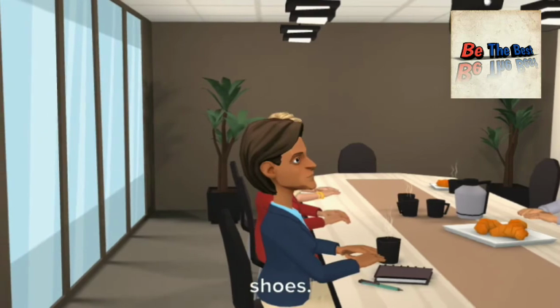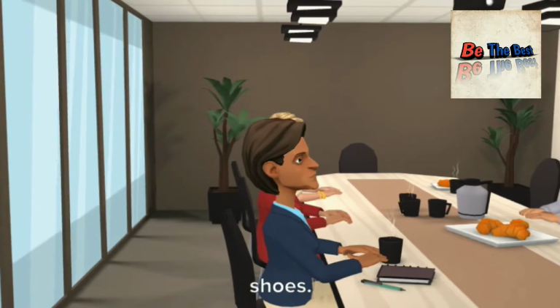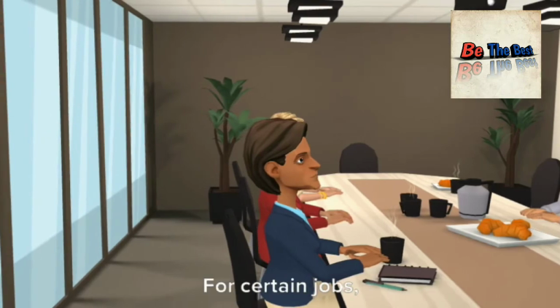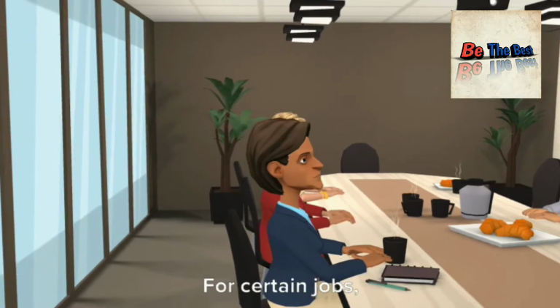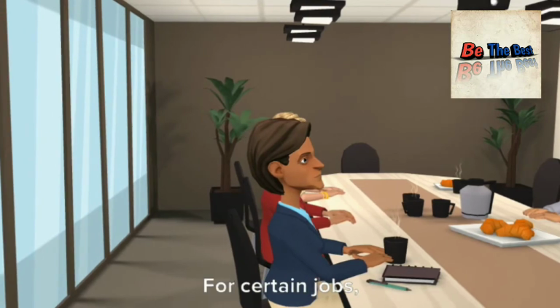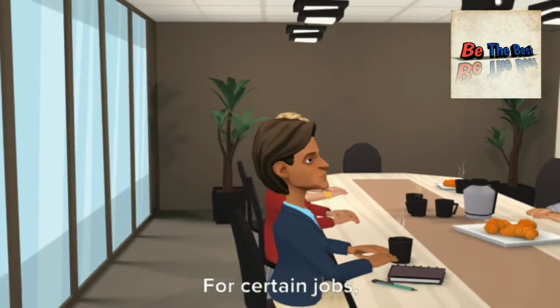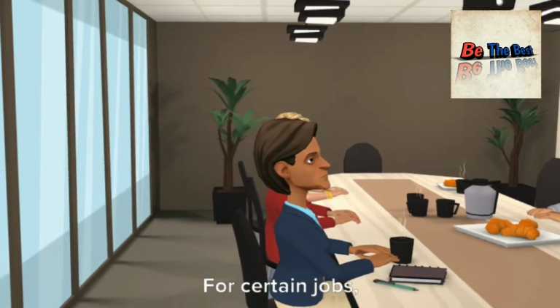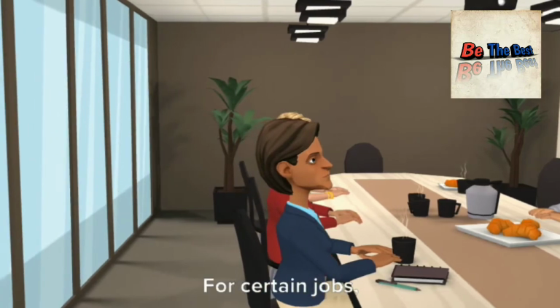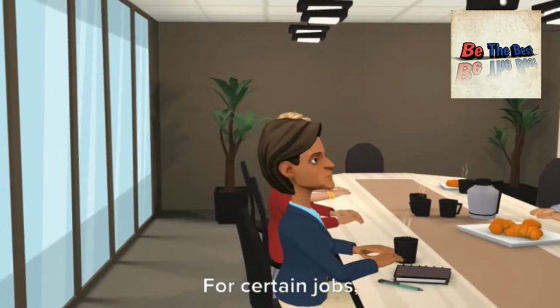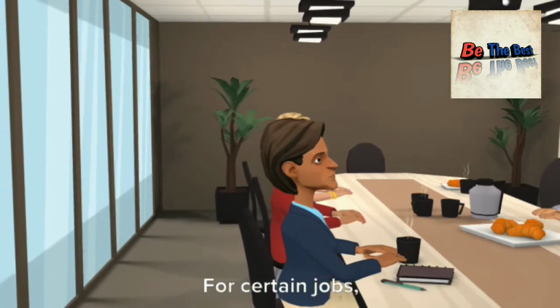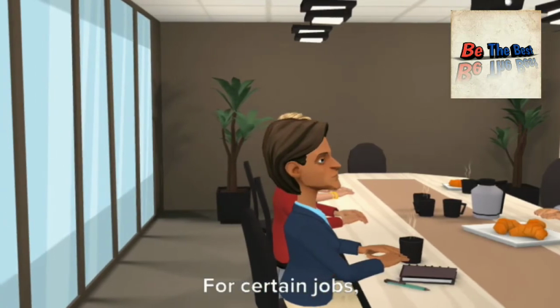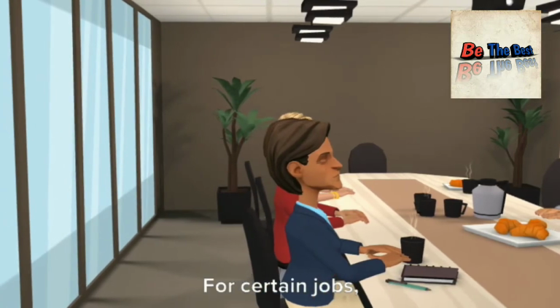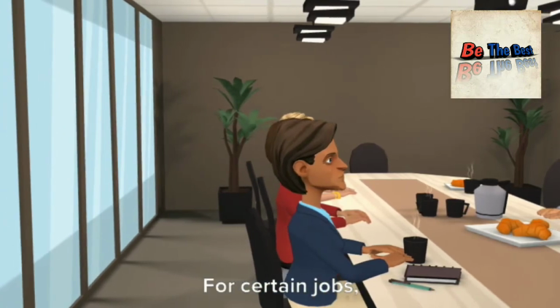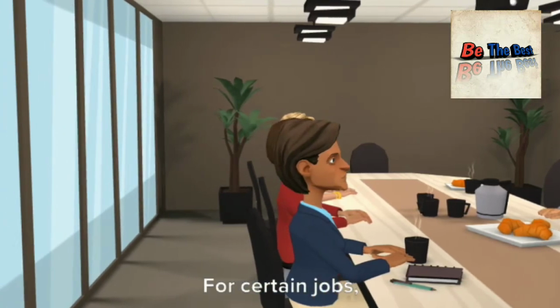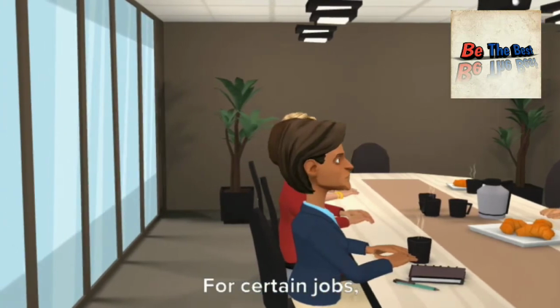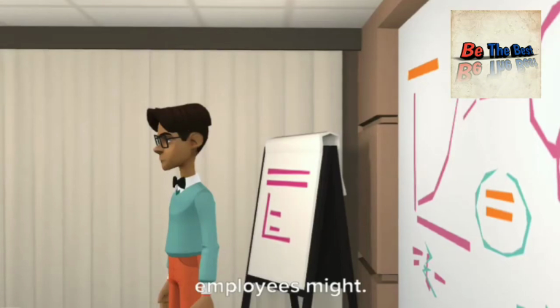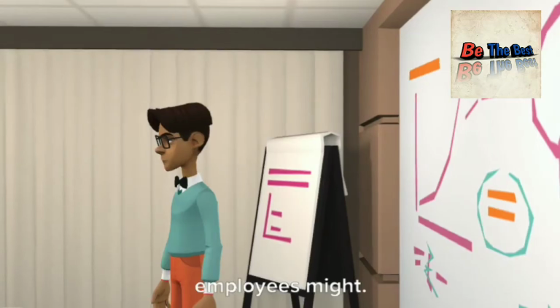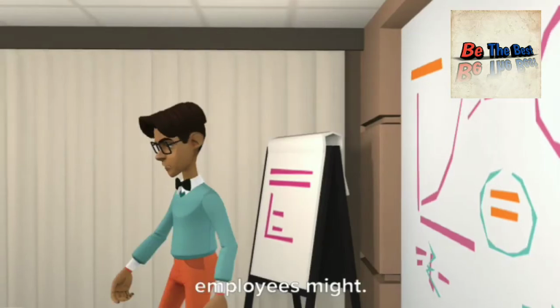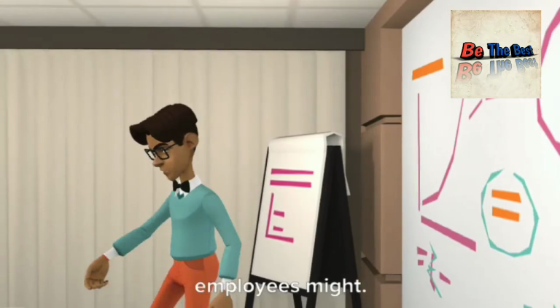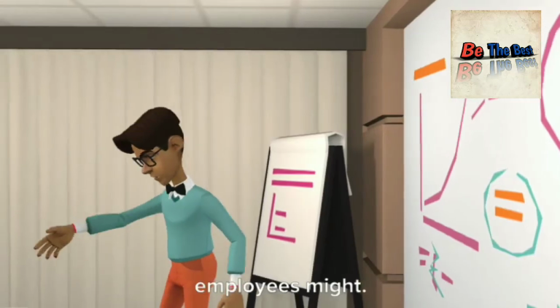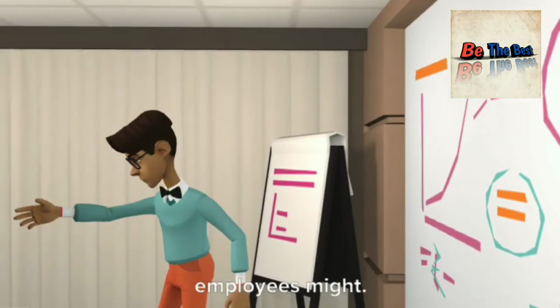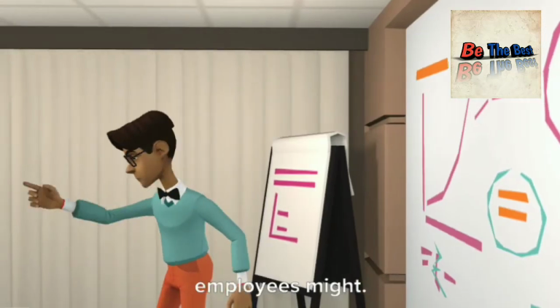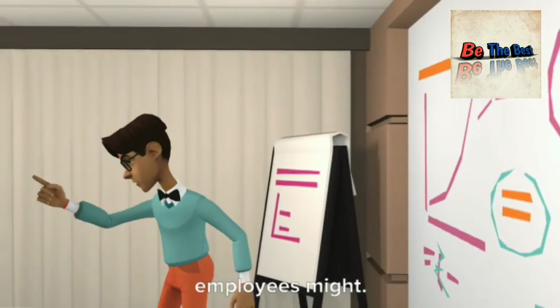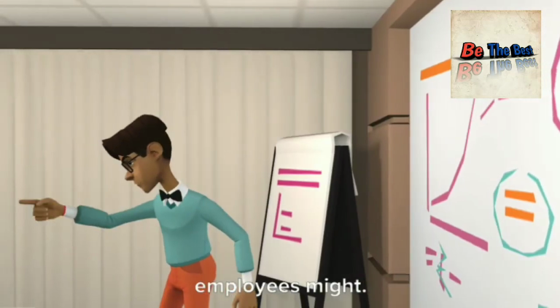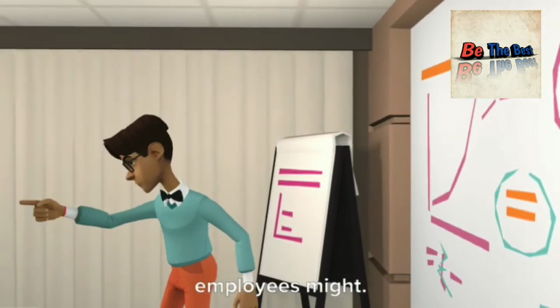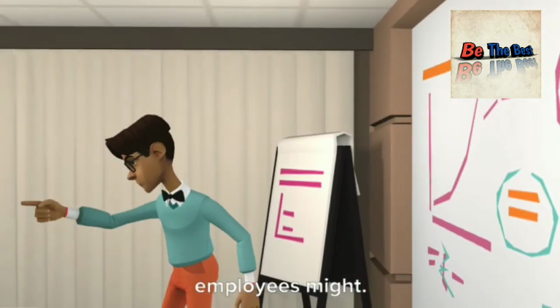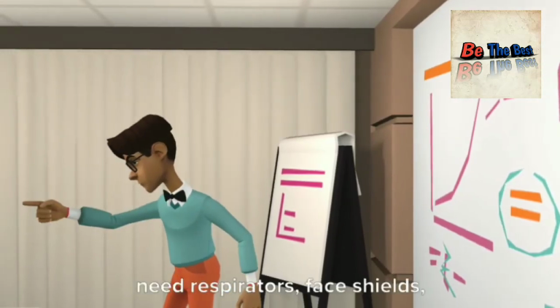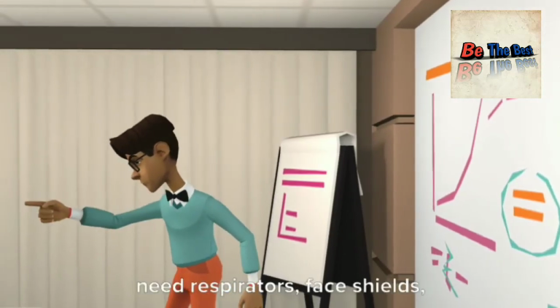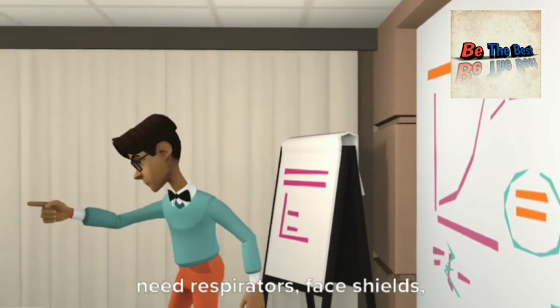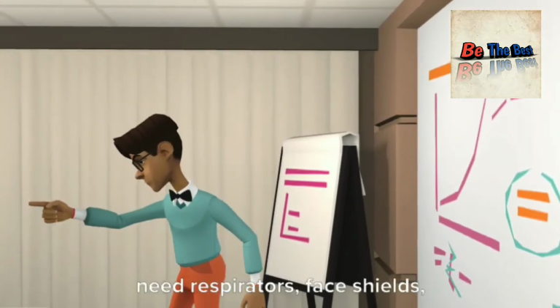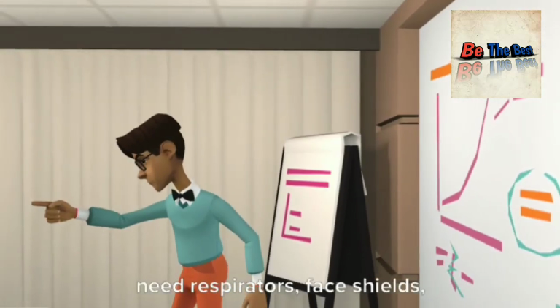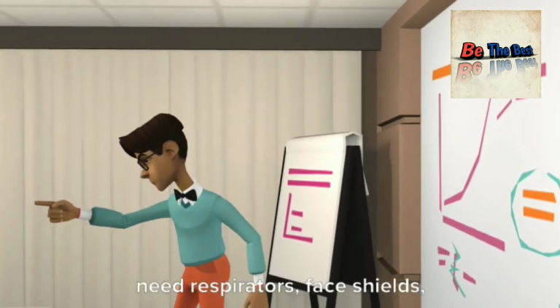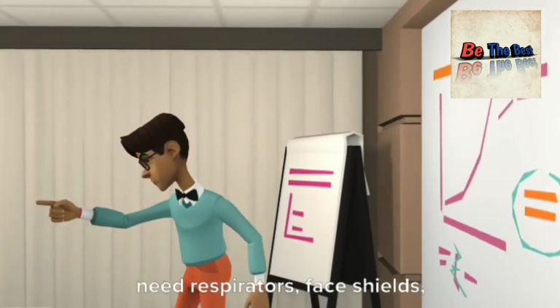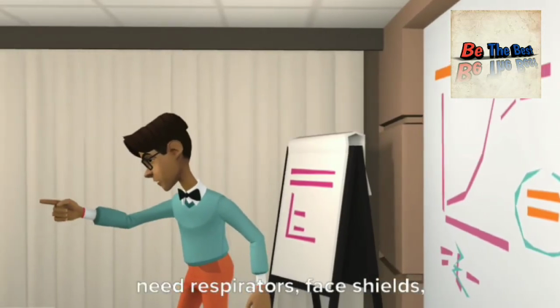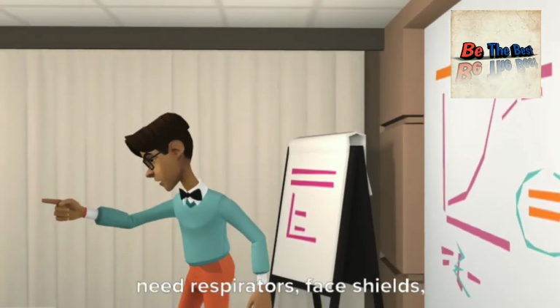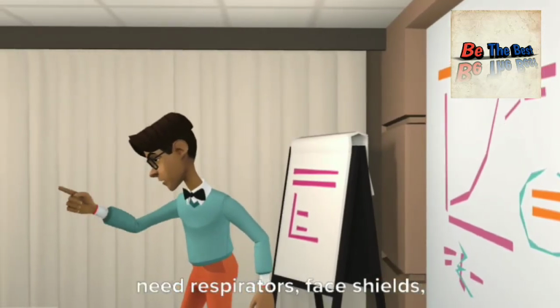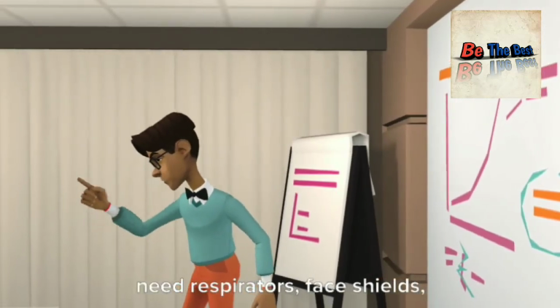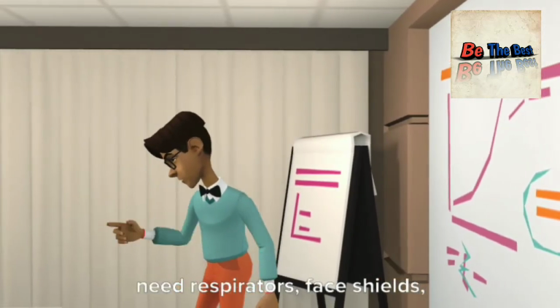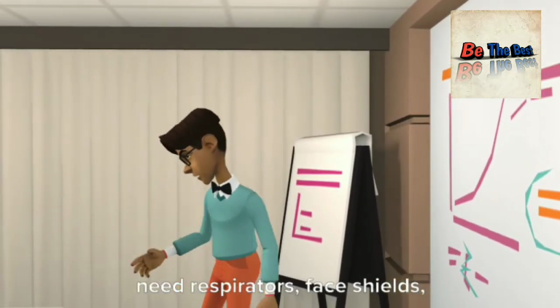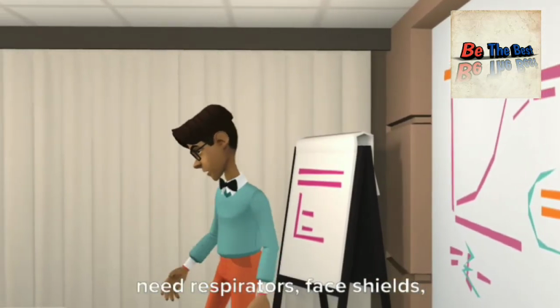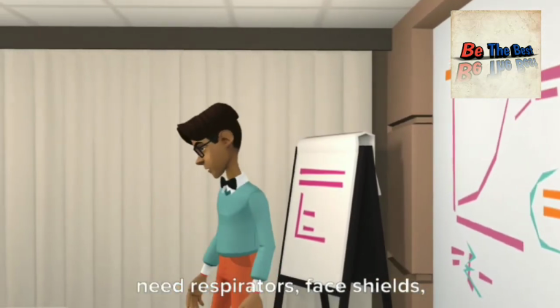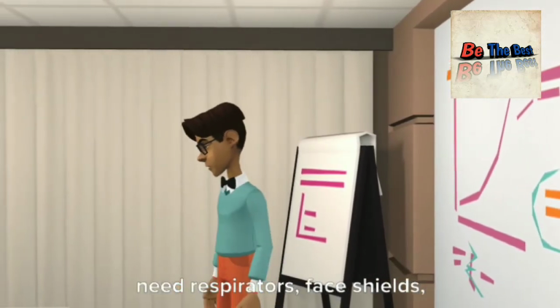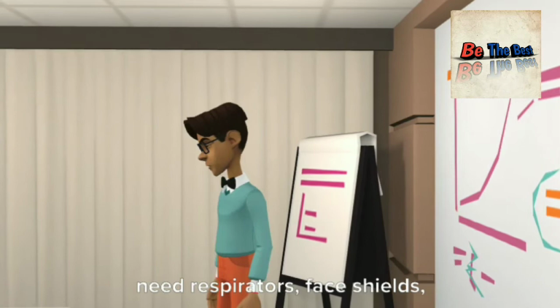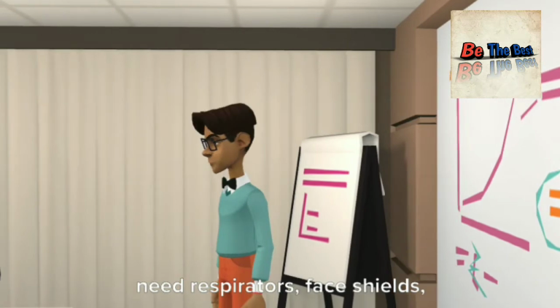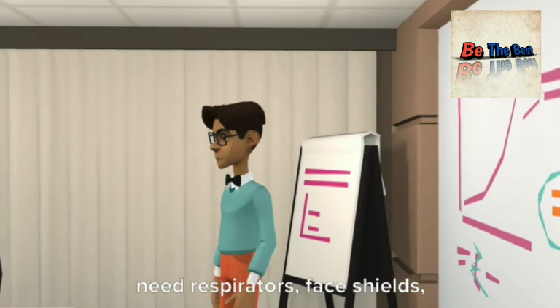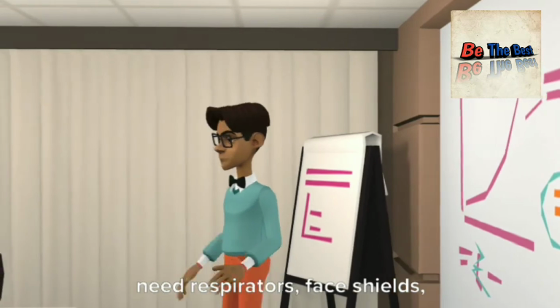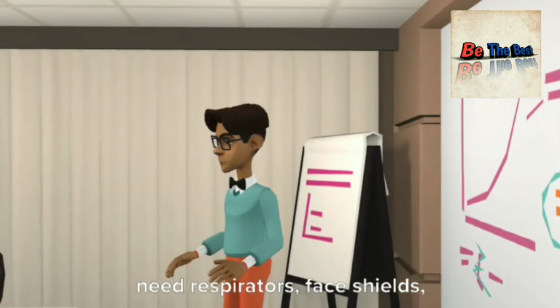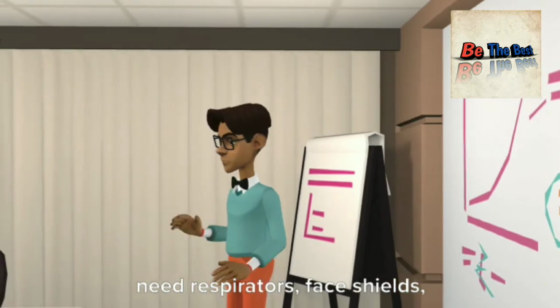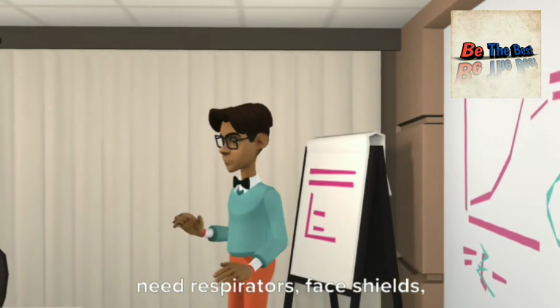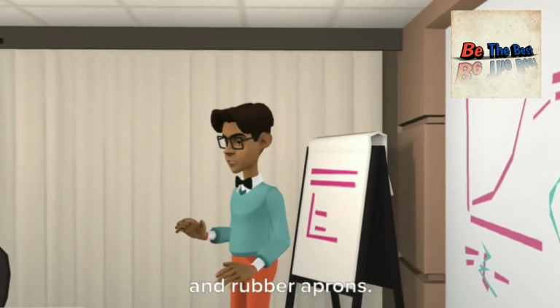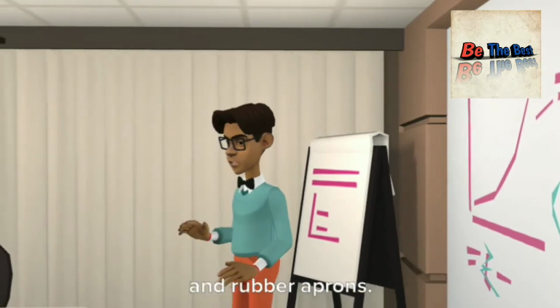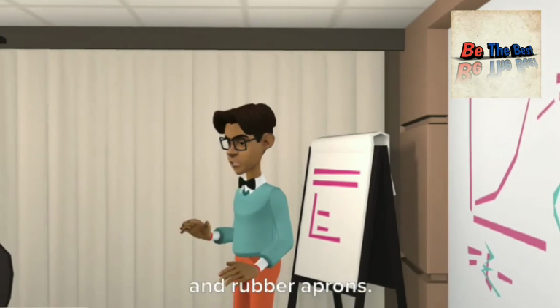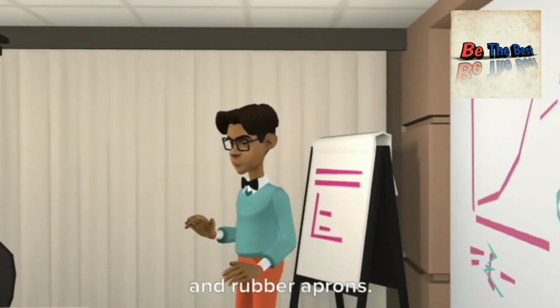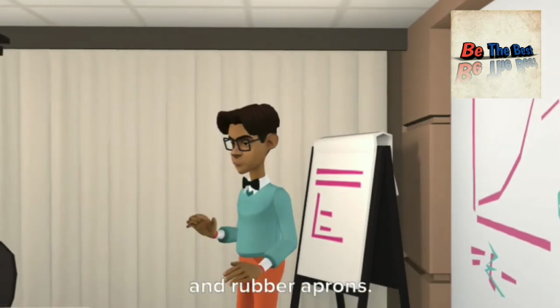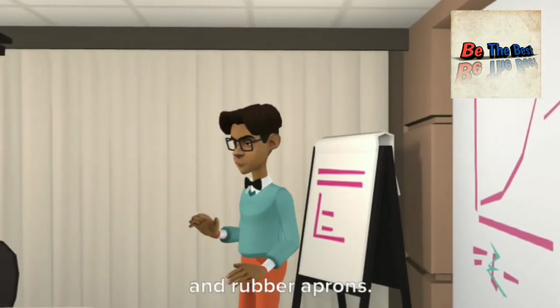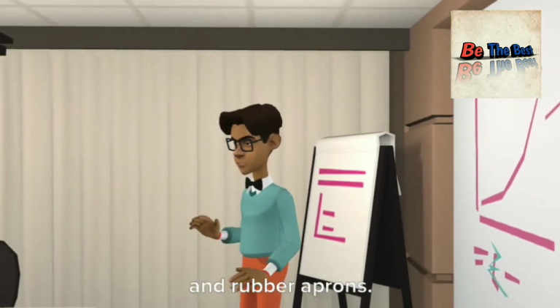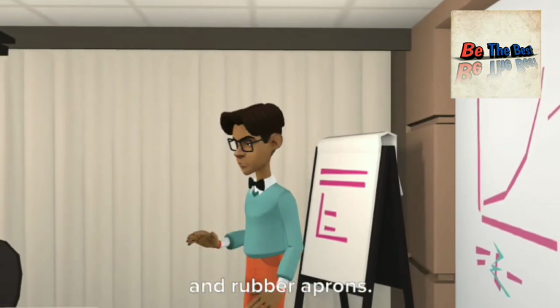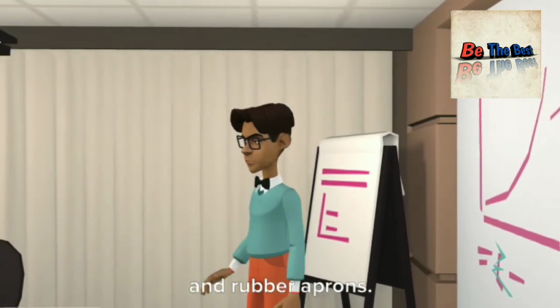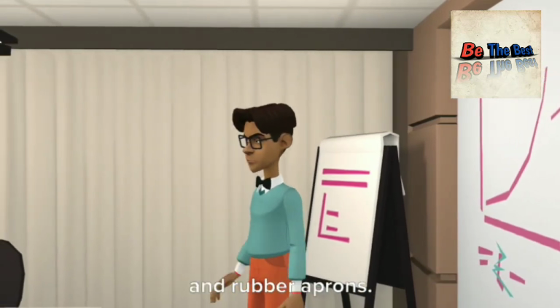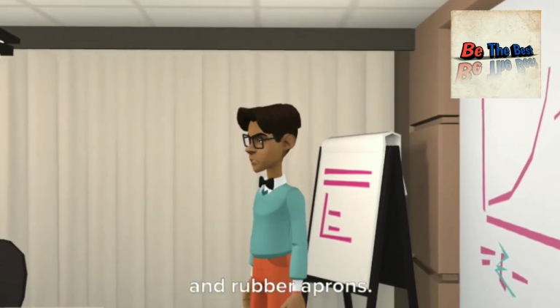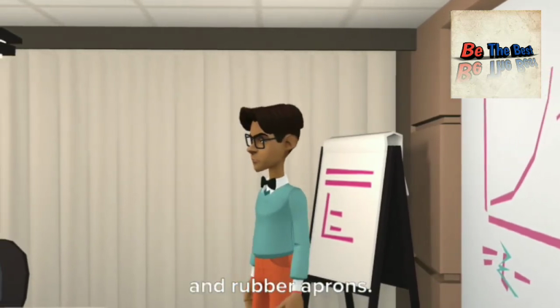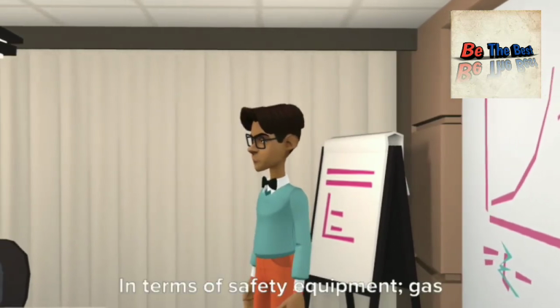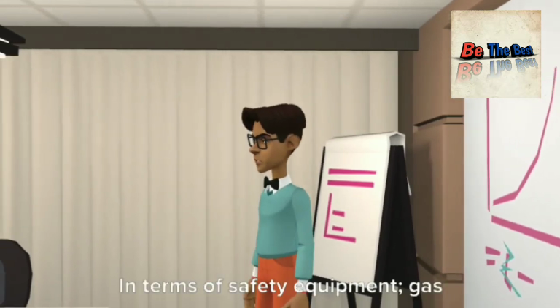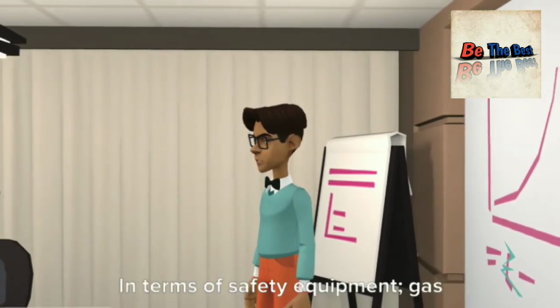For certain jobs, employees might need respirators, face shields, and rubber aprons.